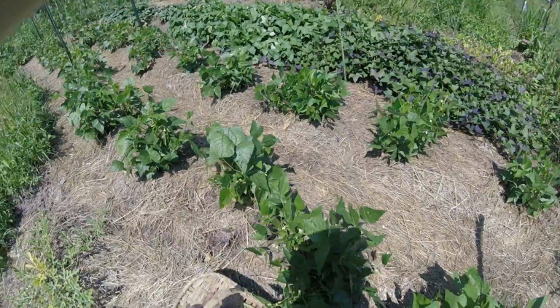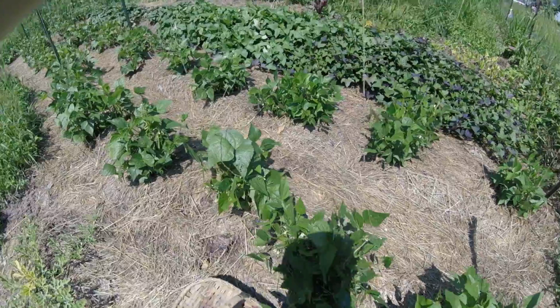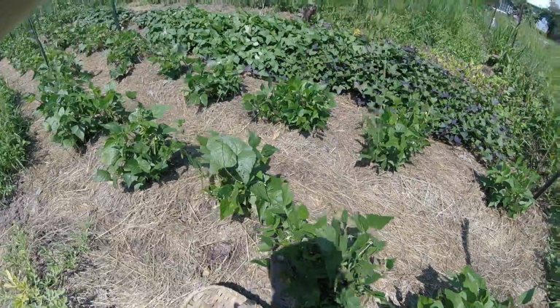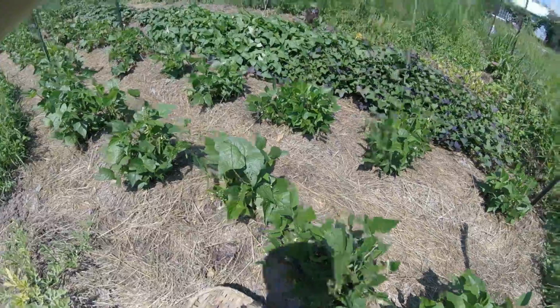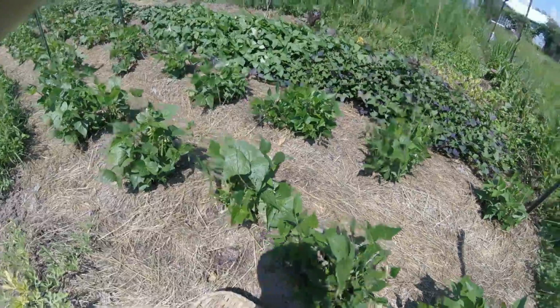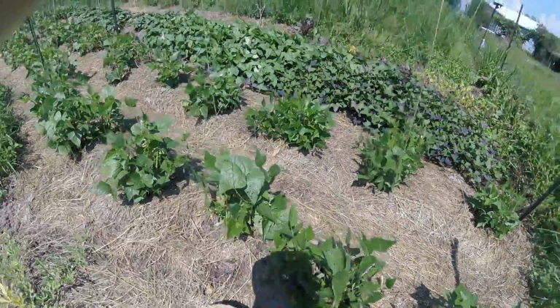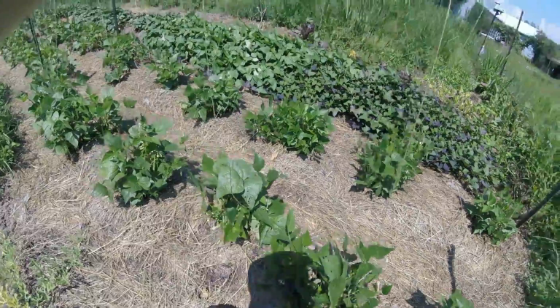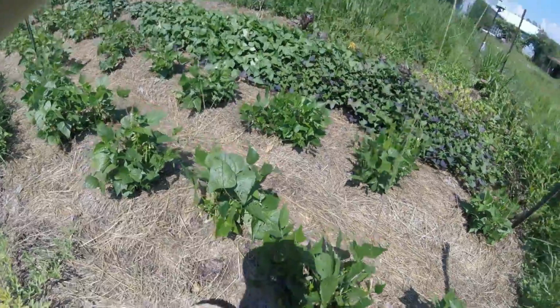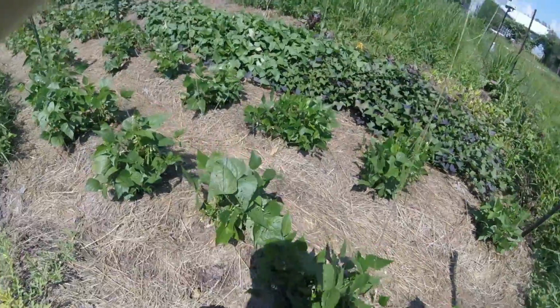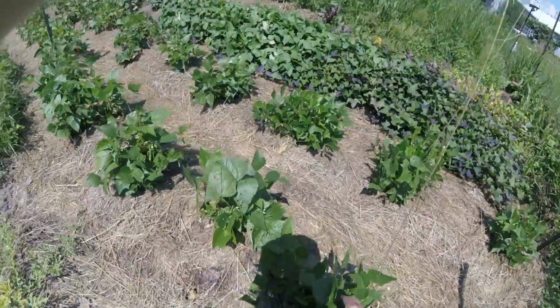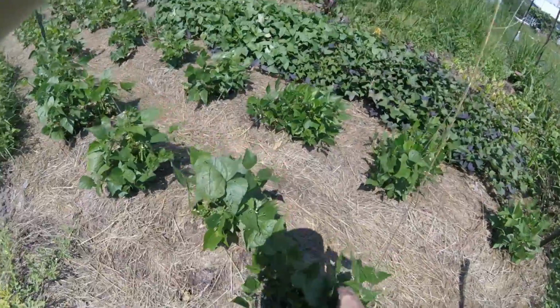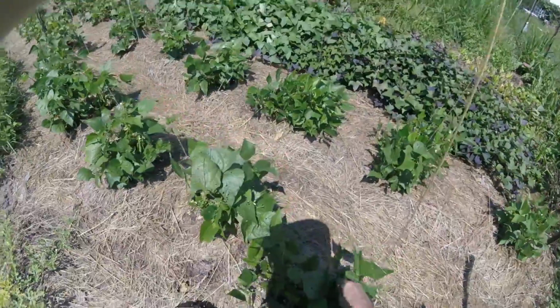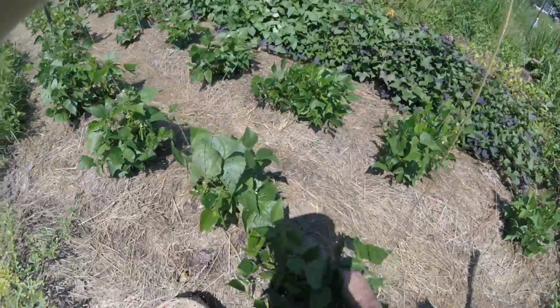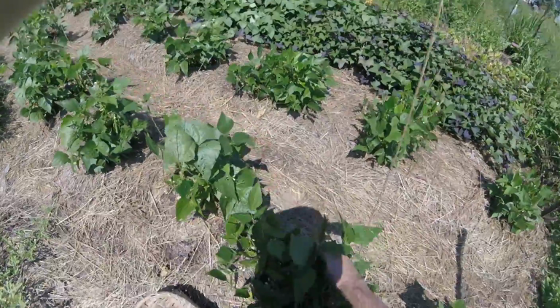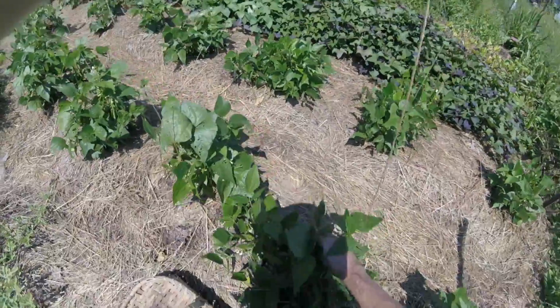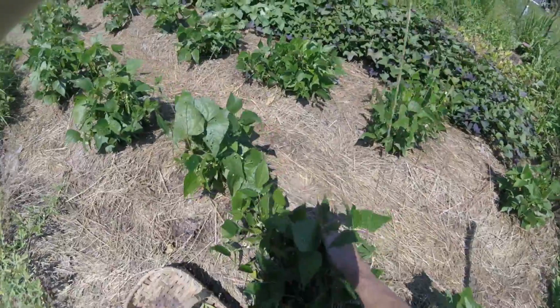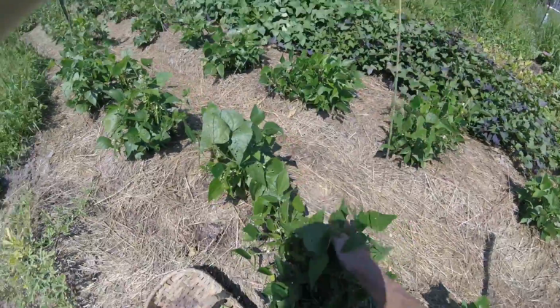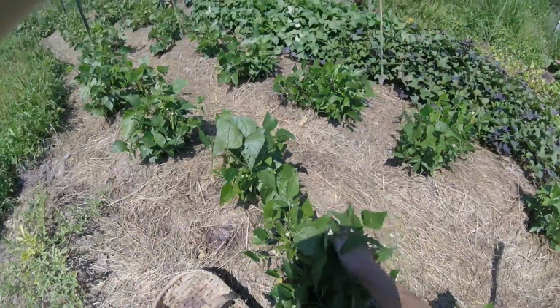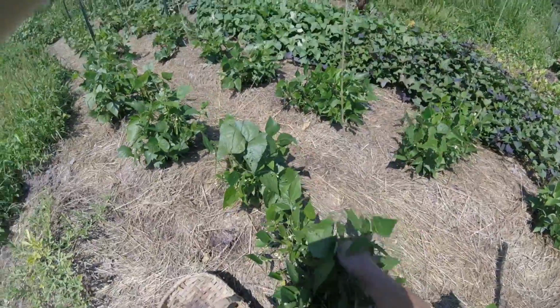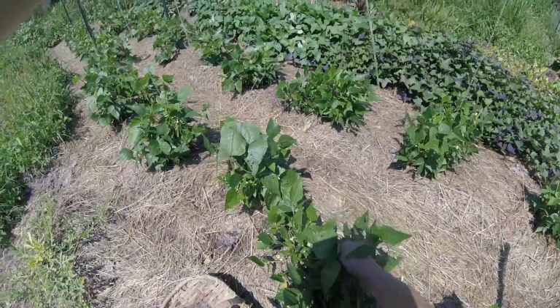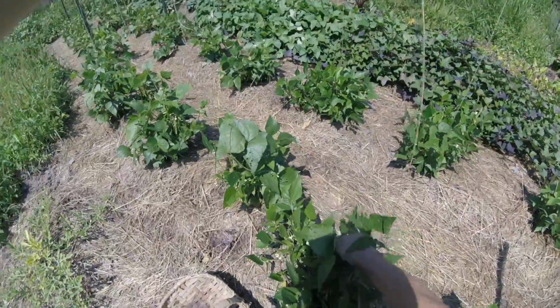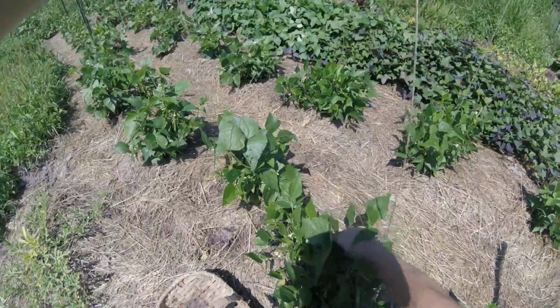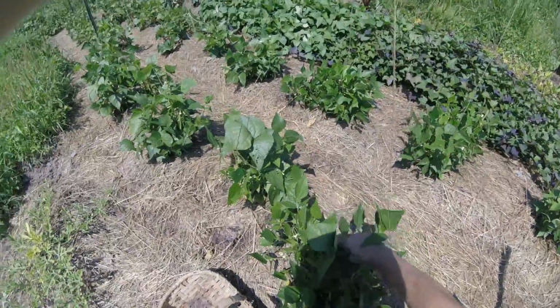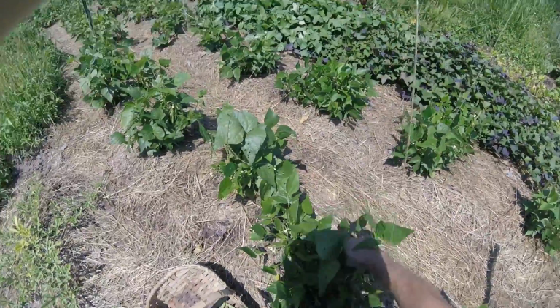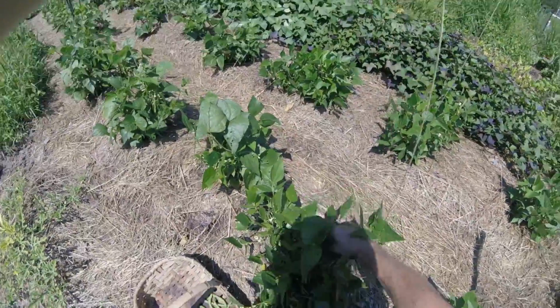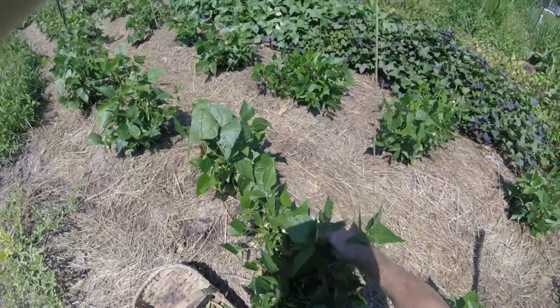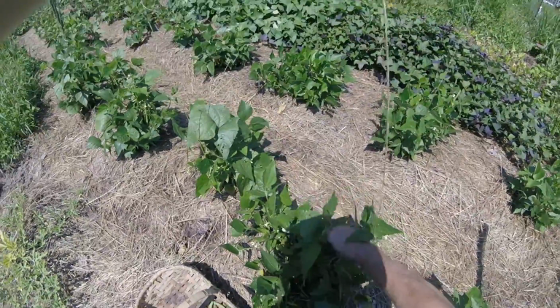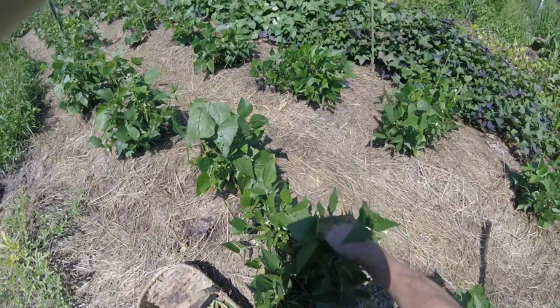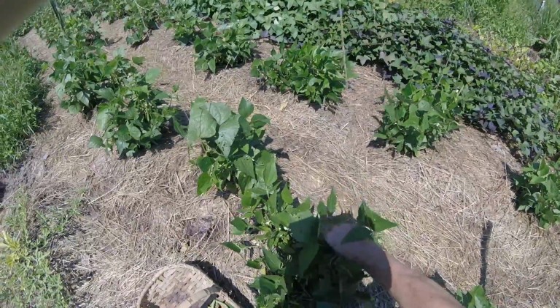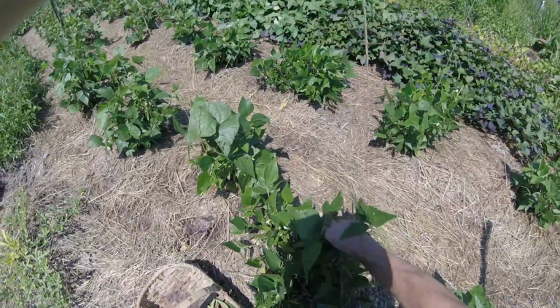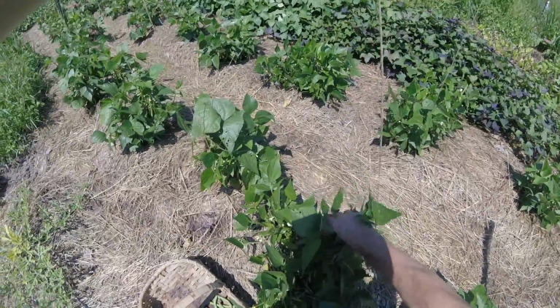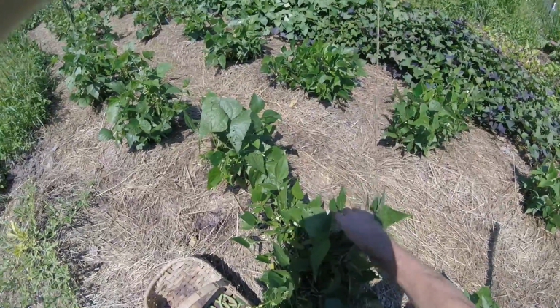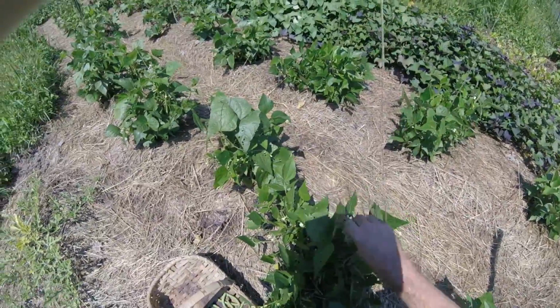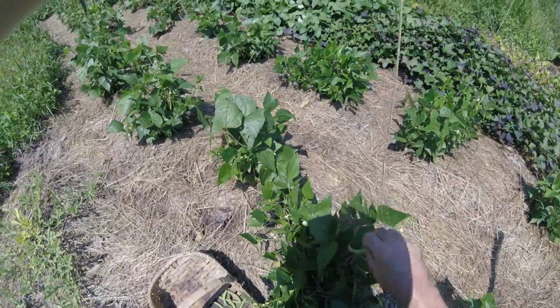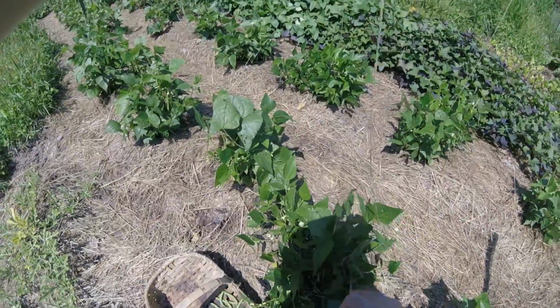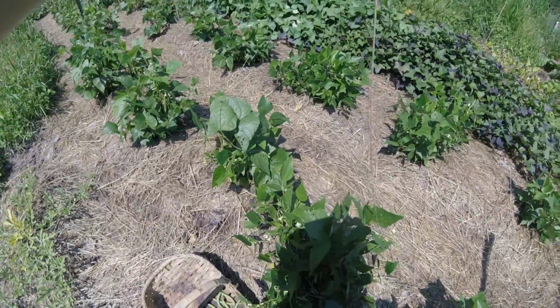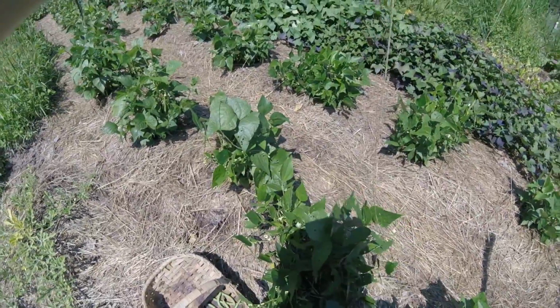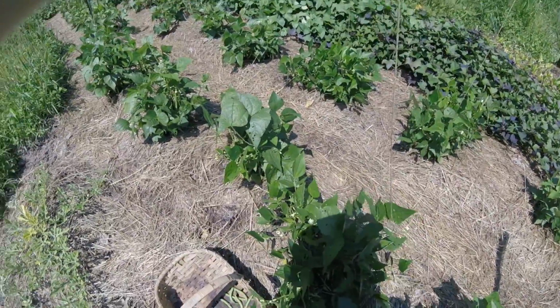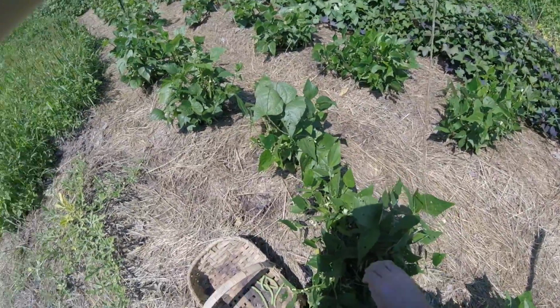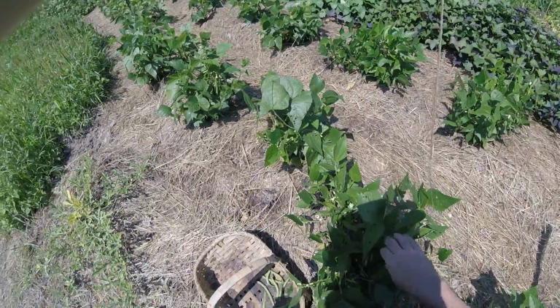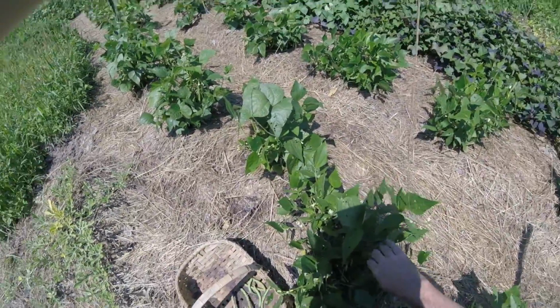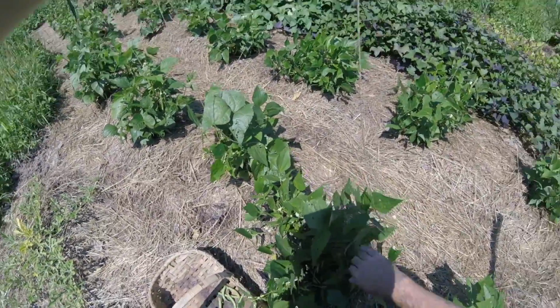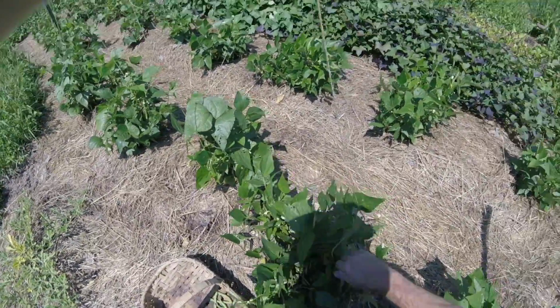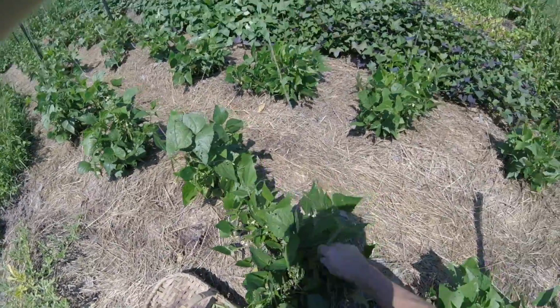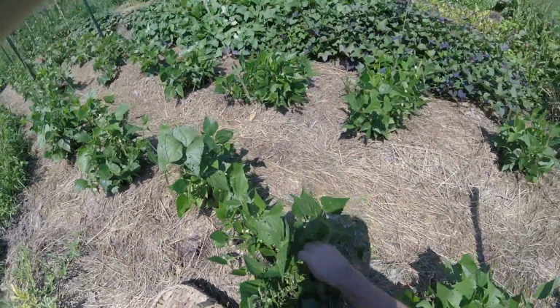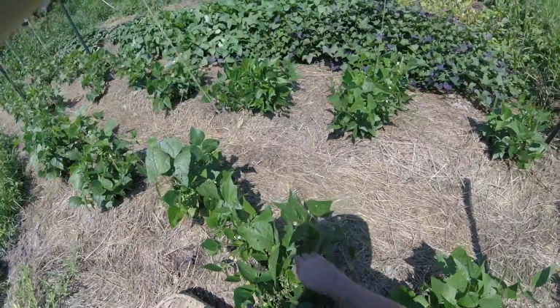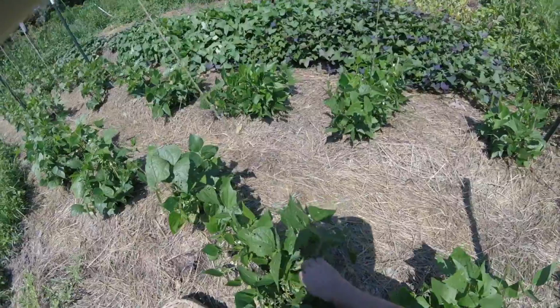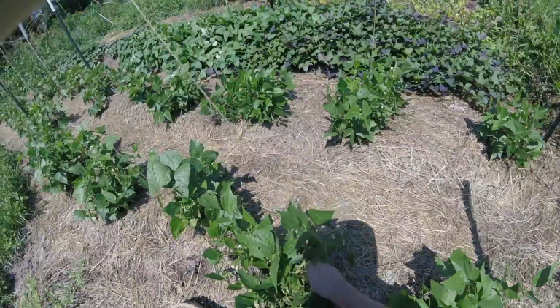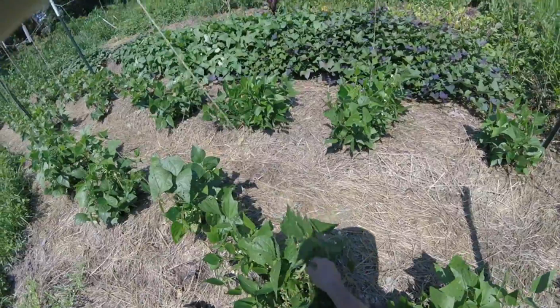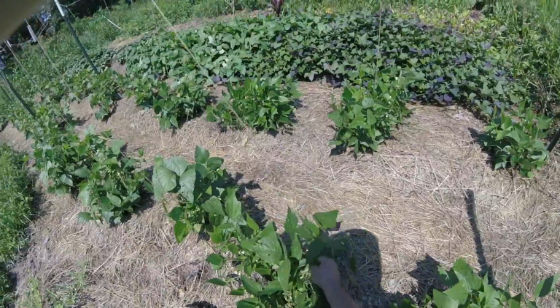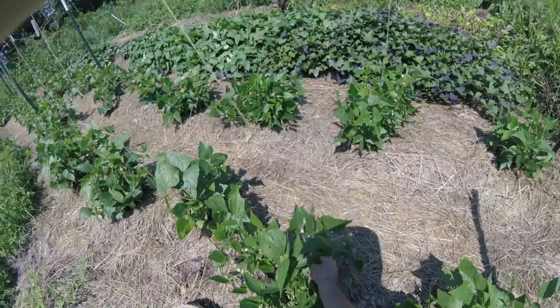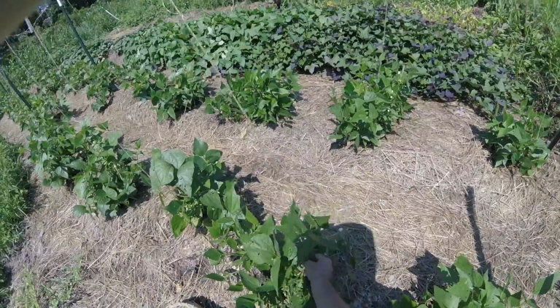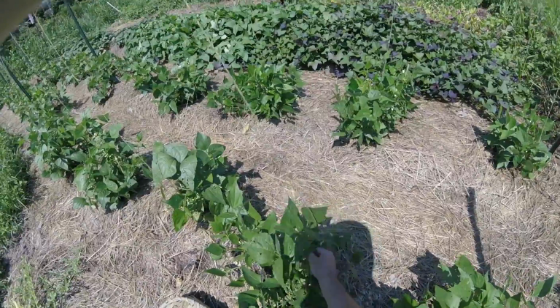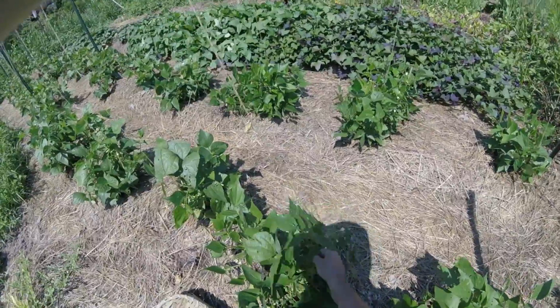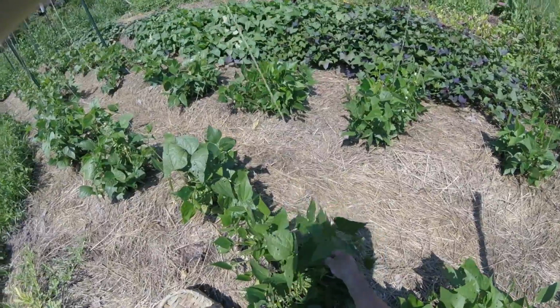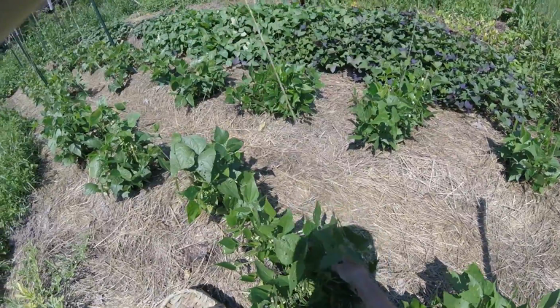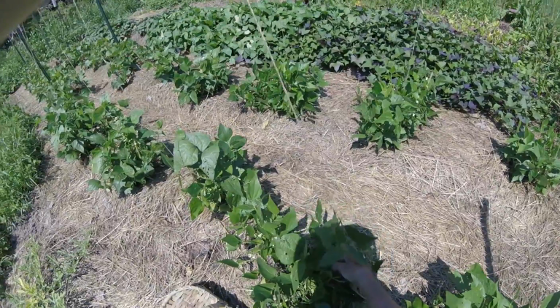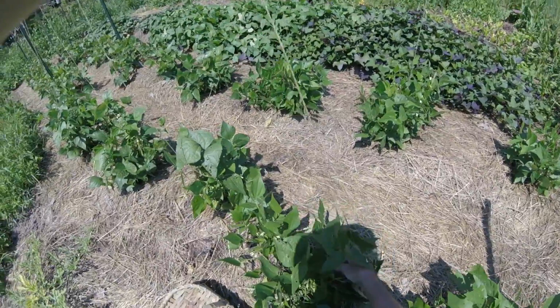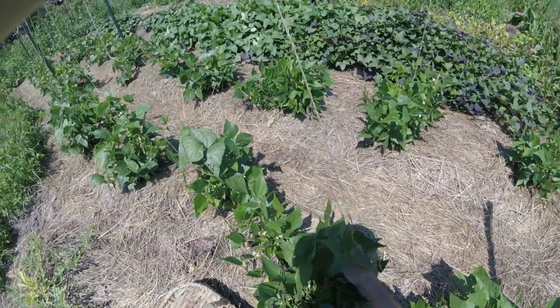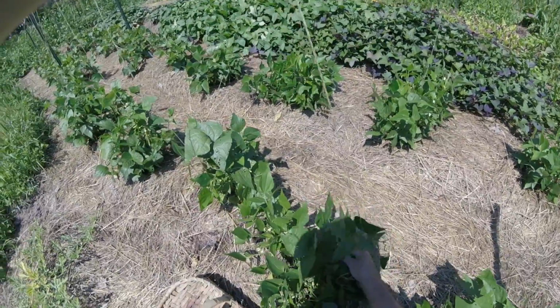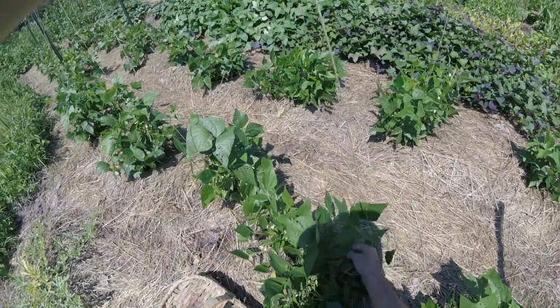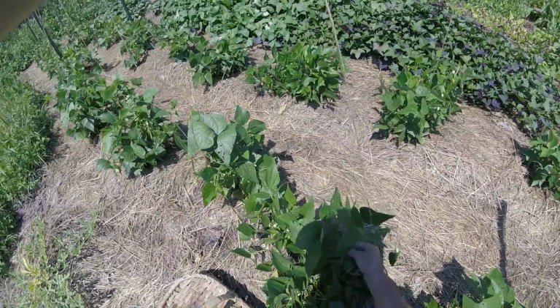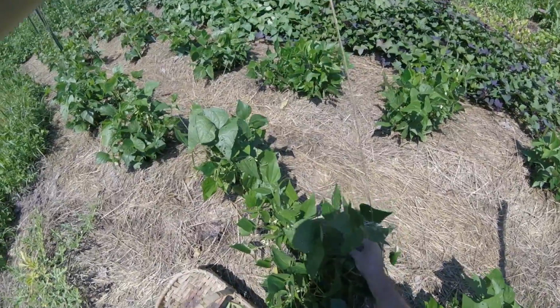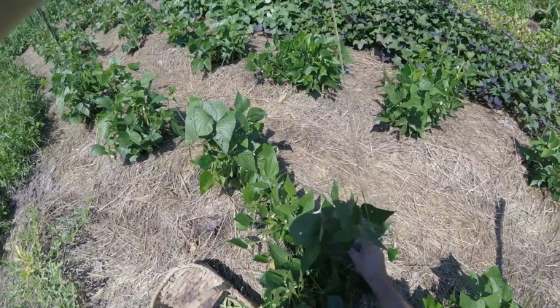Well hey there, it's Chris again at White Oaks Farm, Levels, West Virginia. Time to harvest beans.